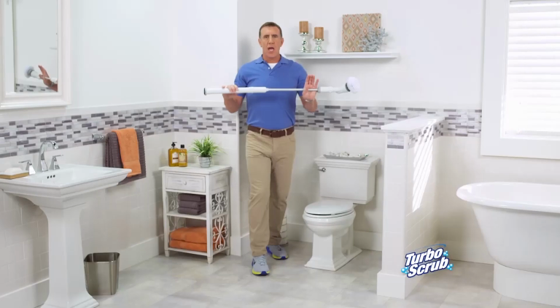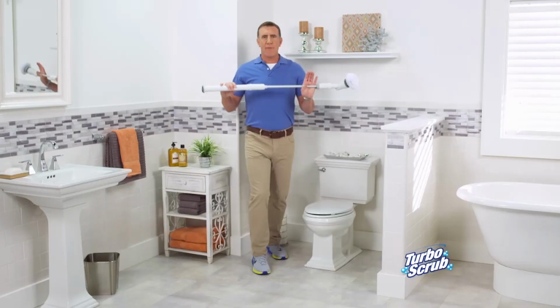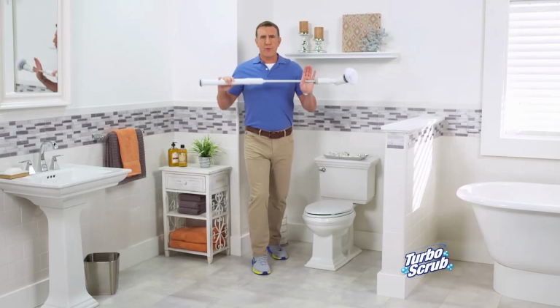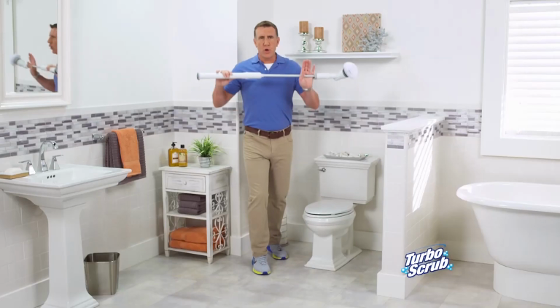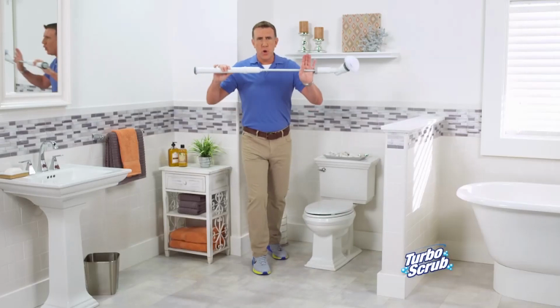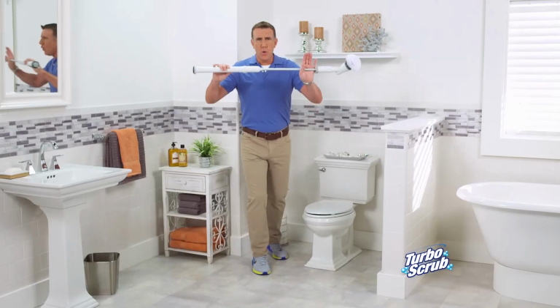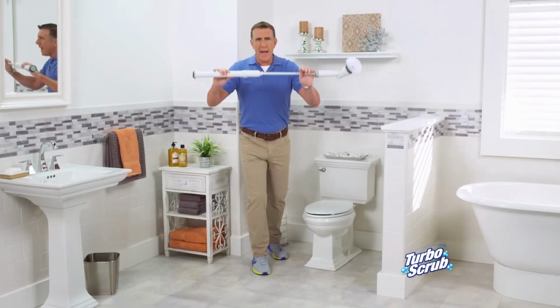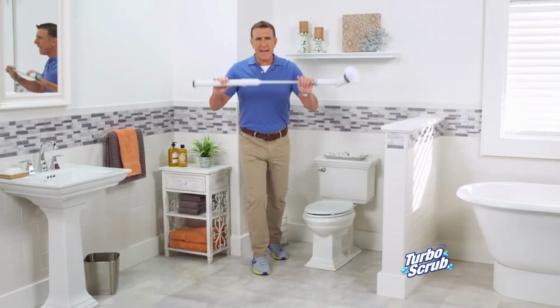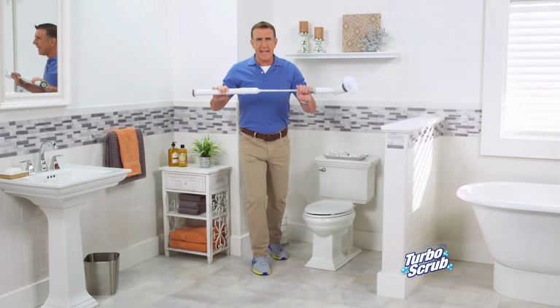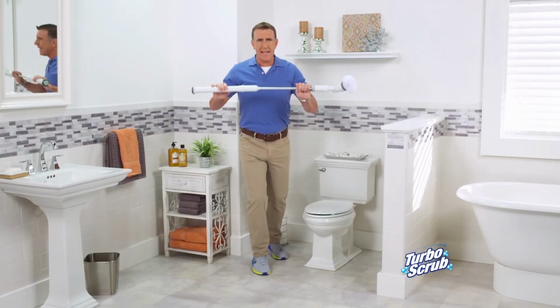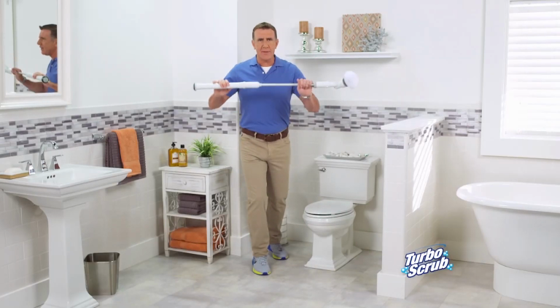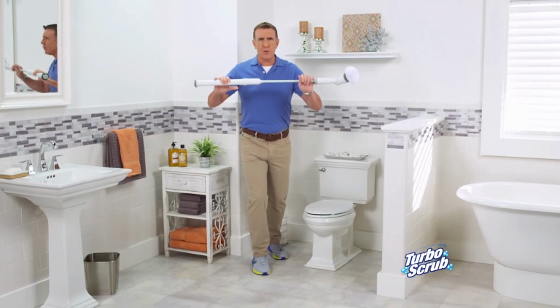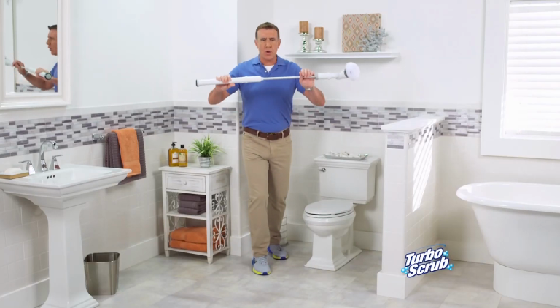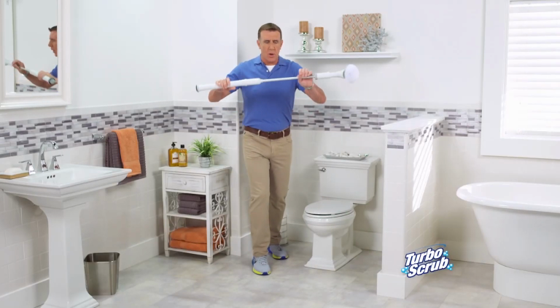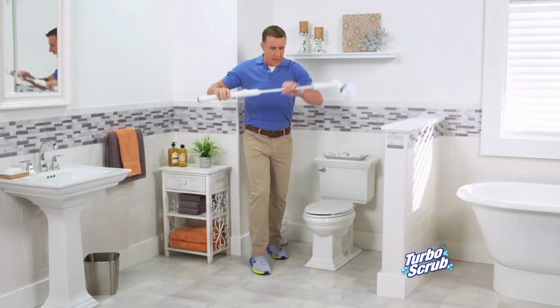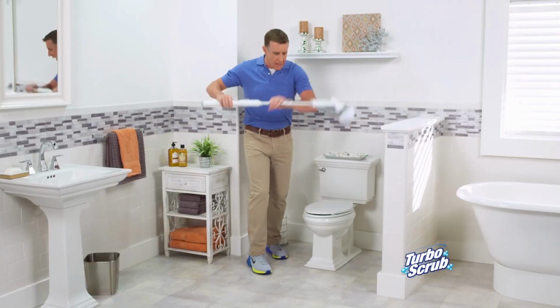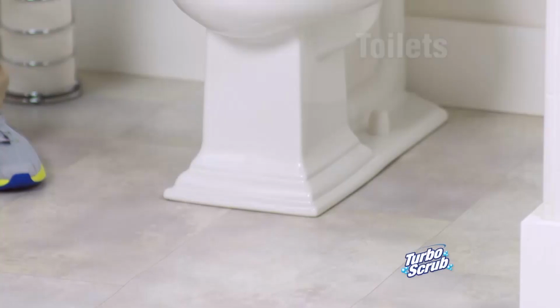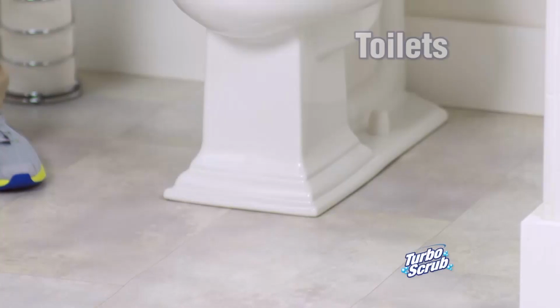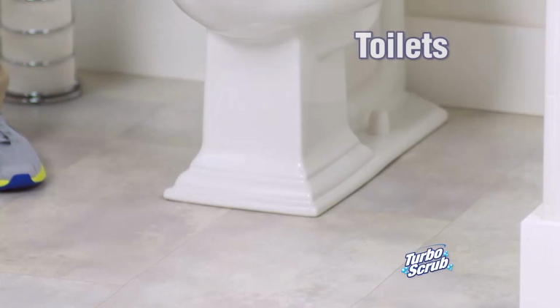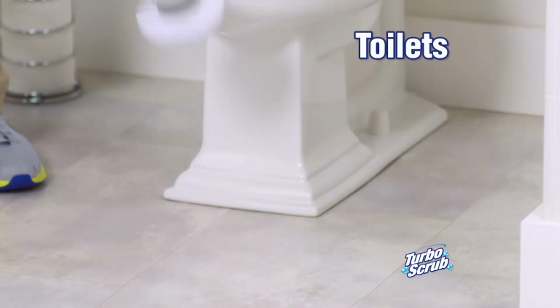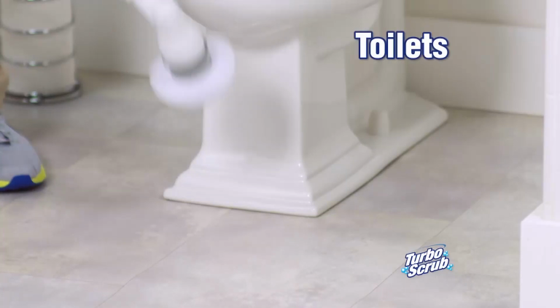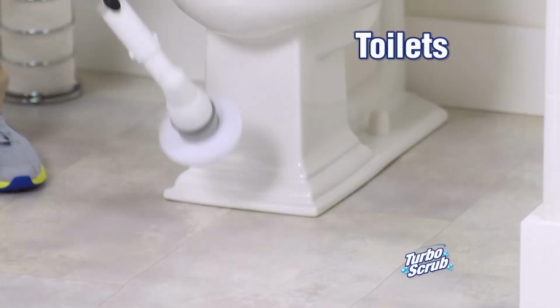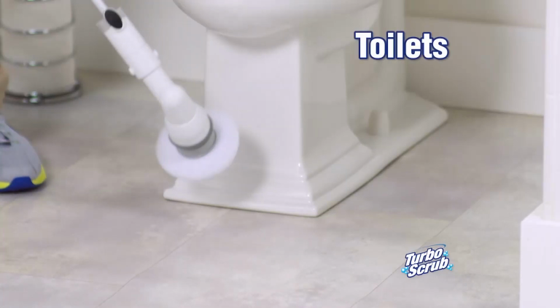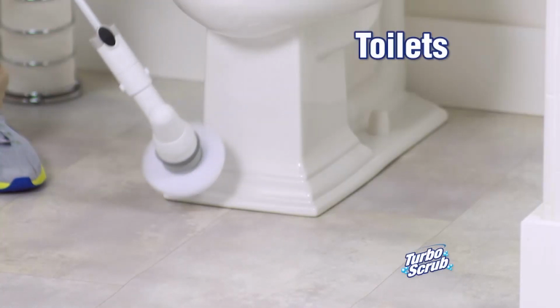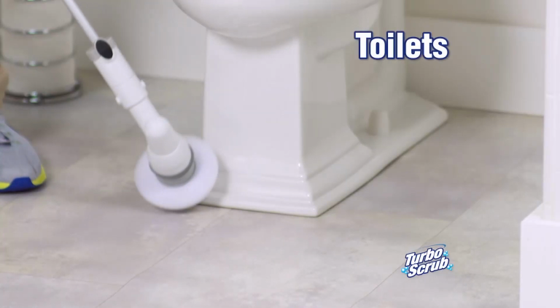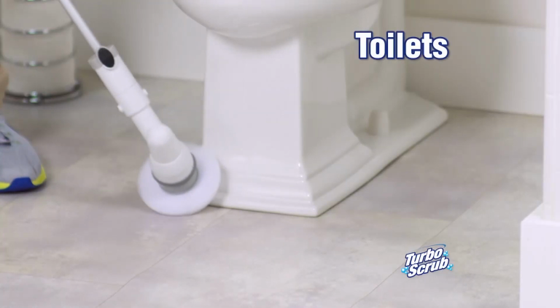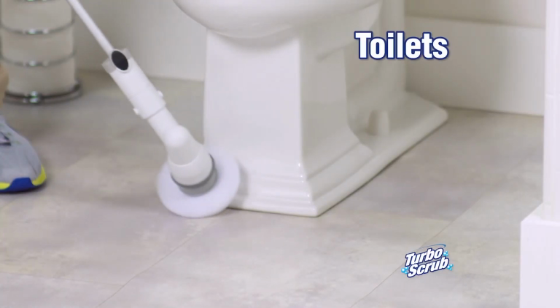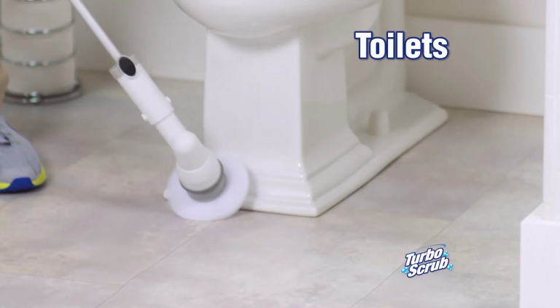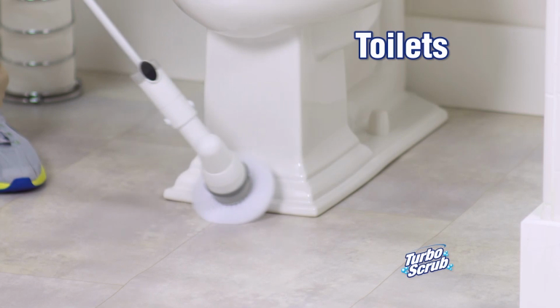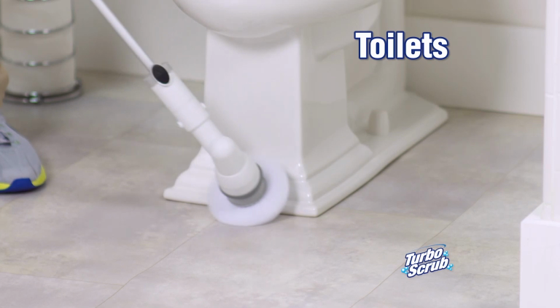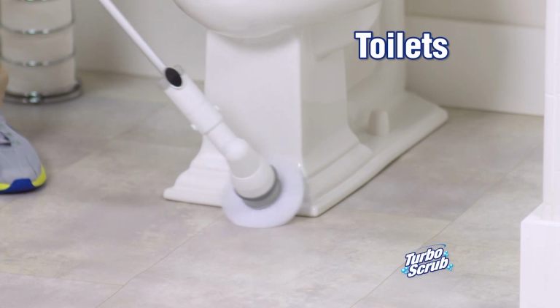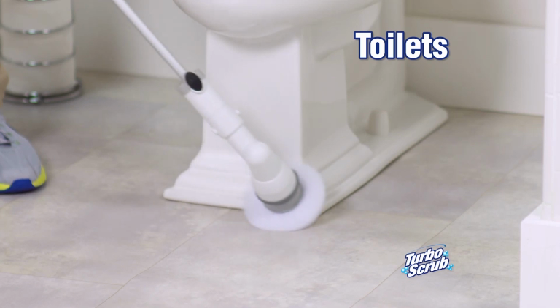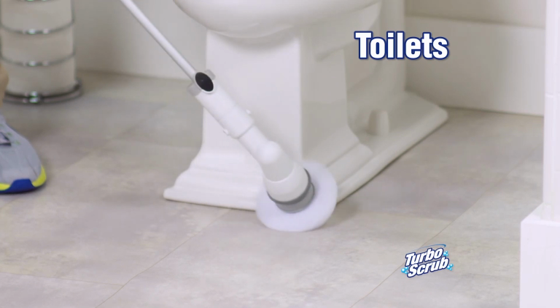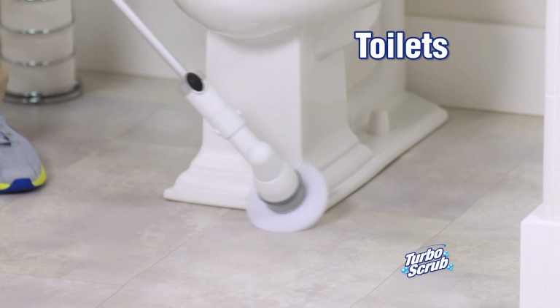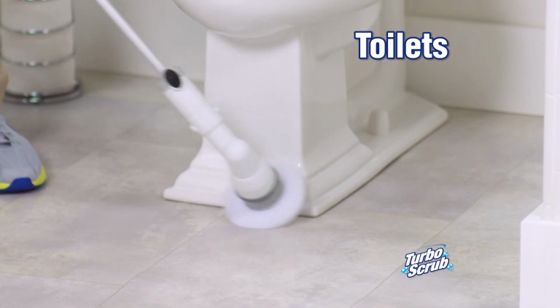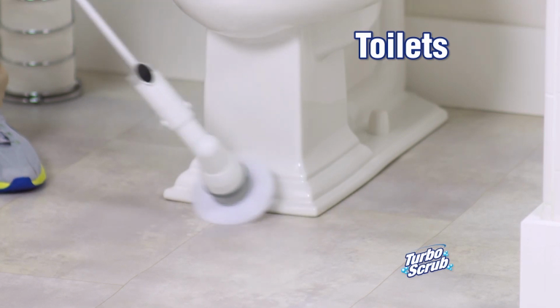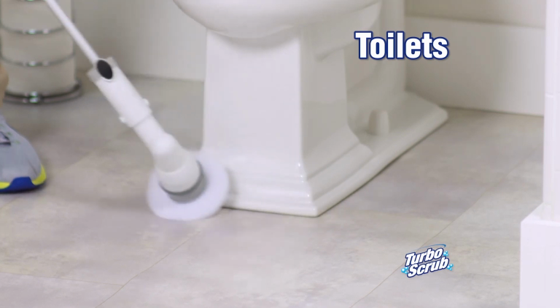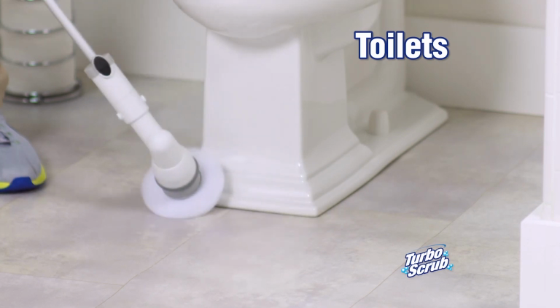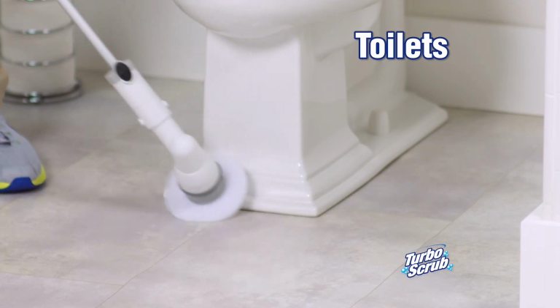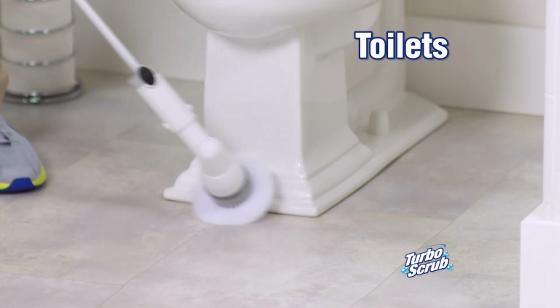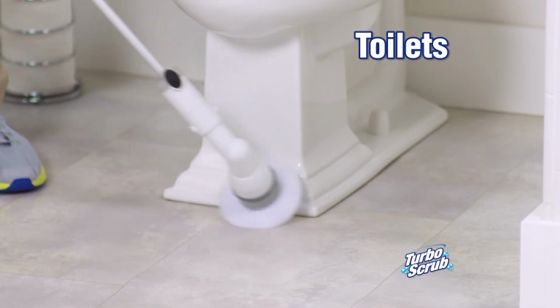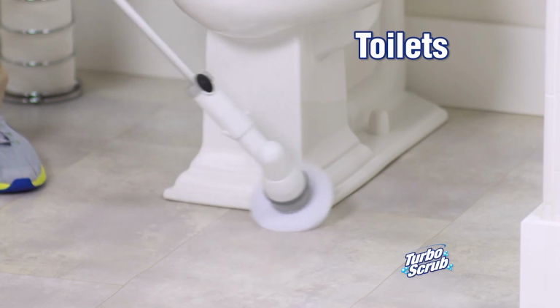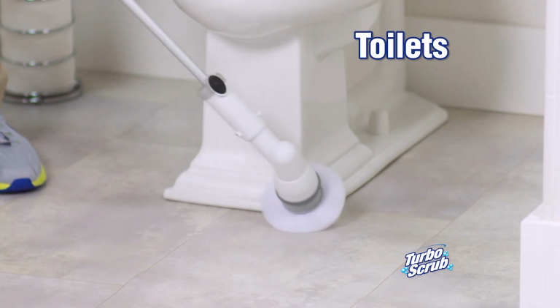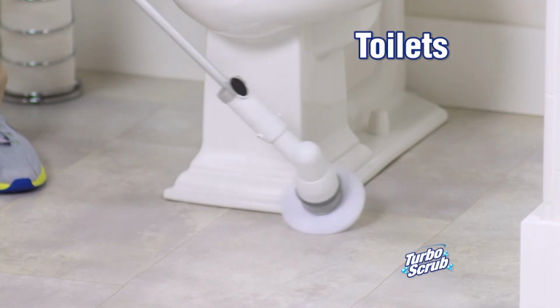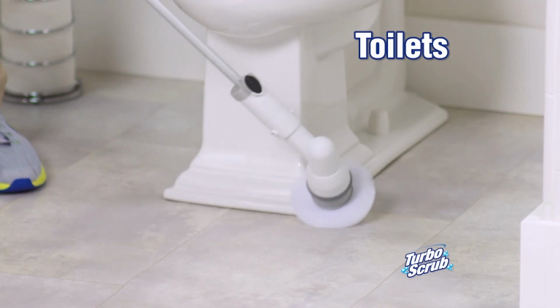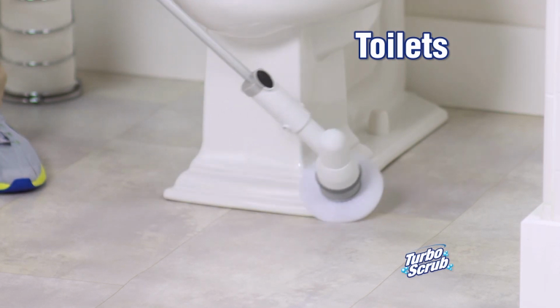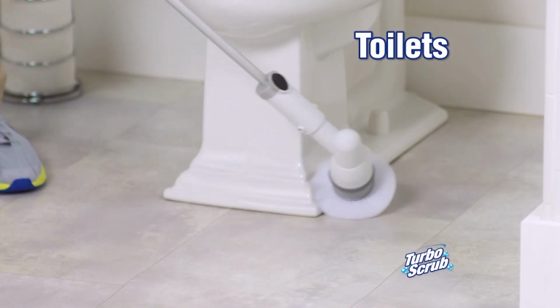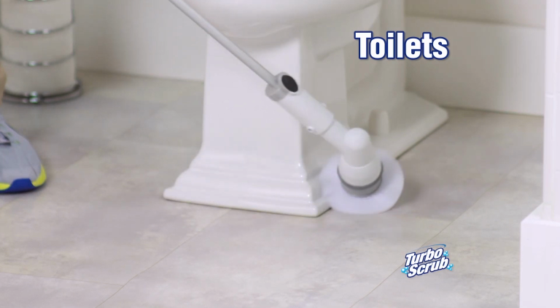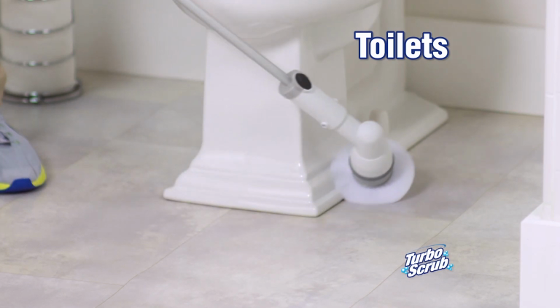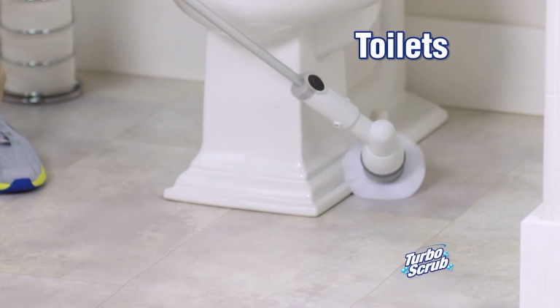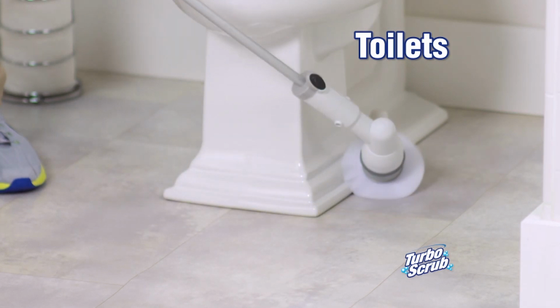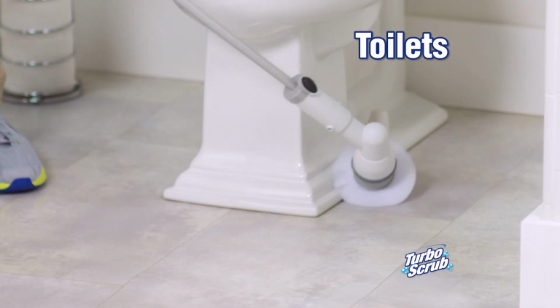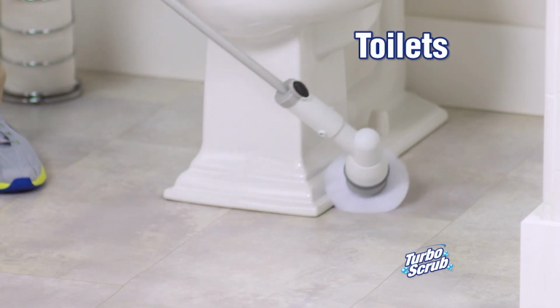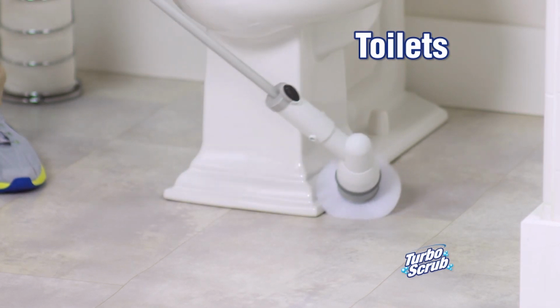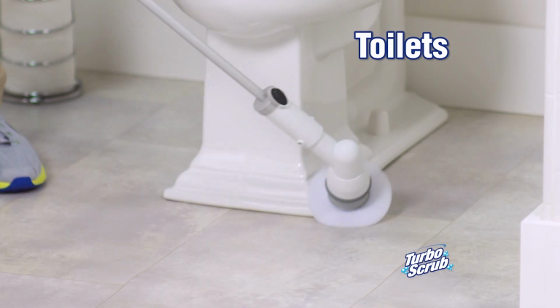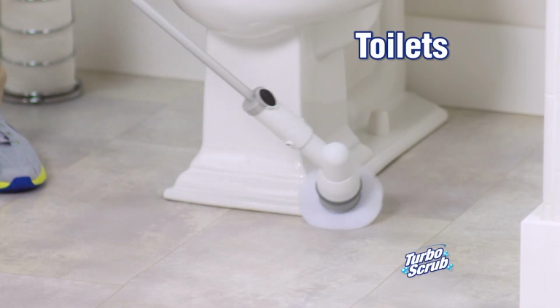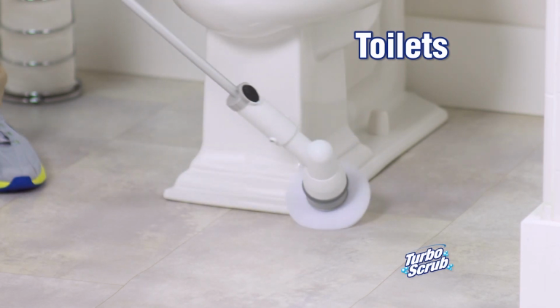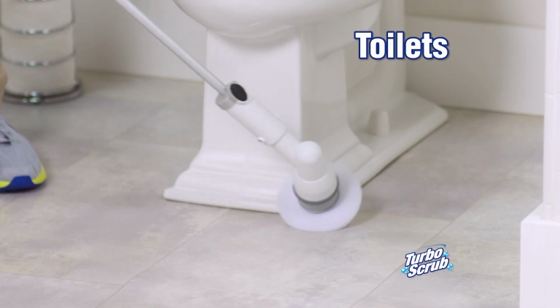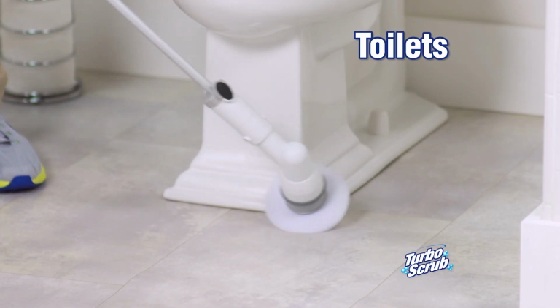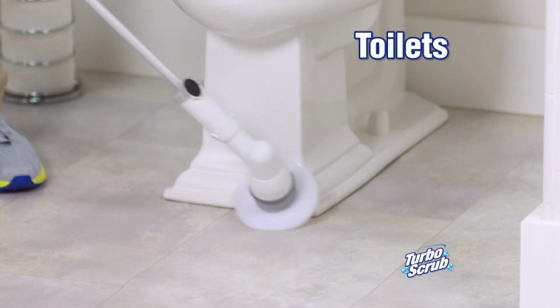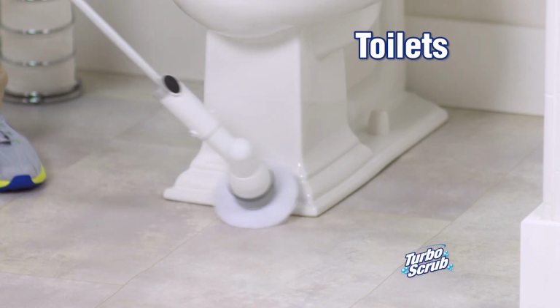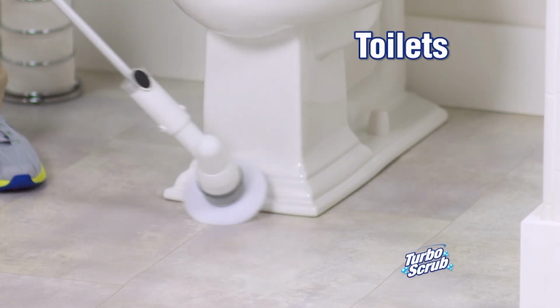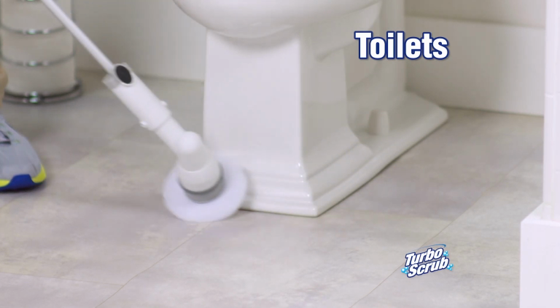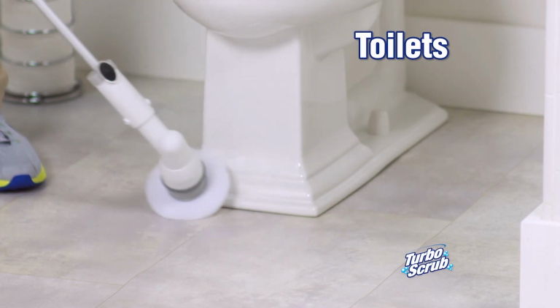If you hate cleaning the toilet, get a Turbo Scrub. It does the dirty work so you don't have to.